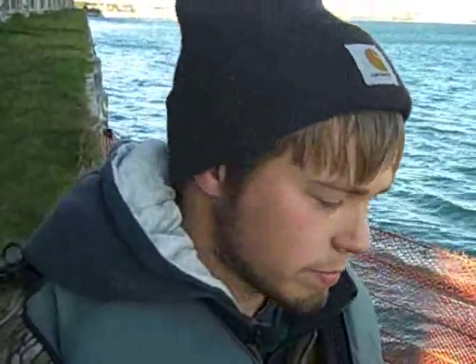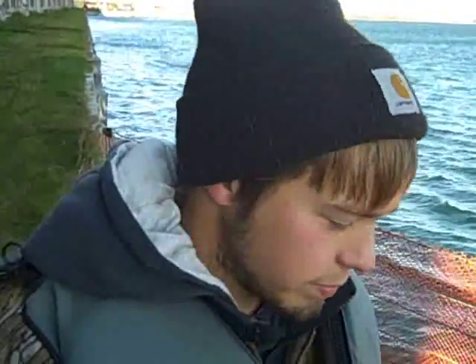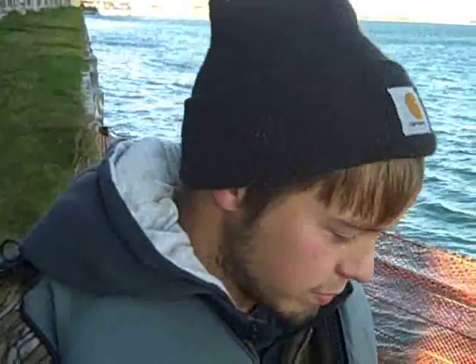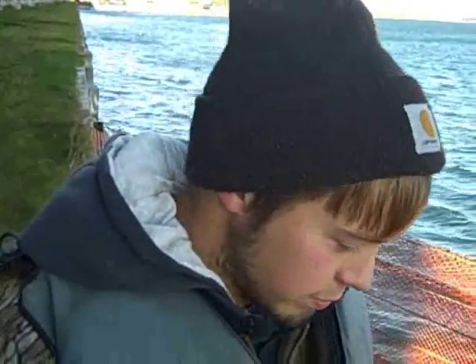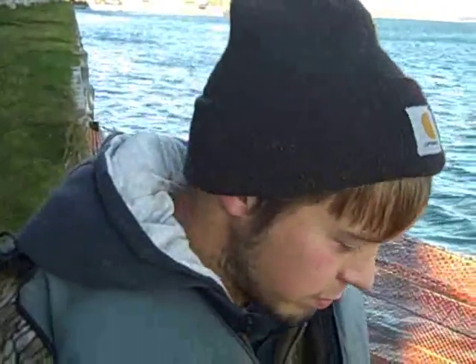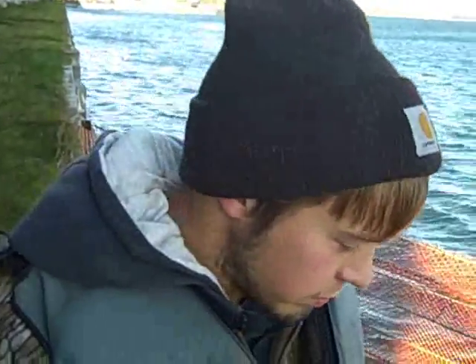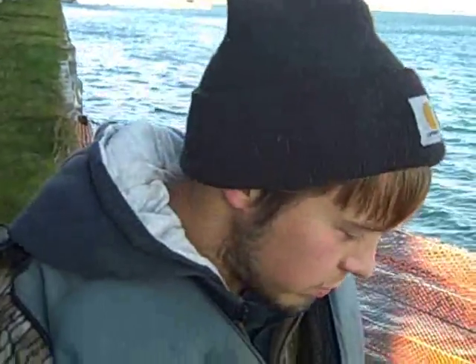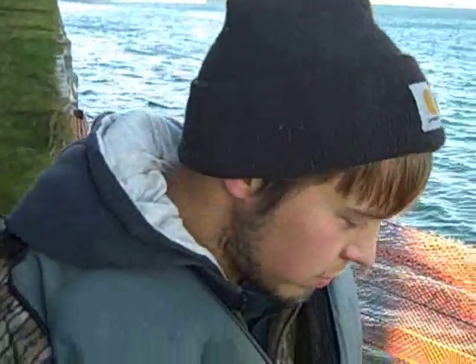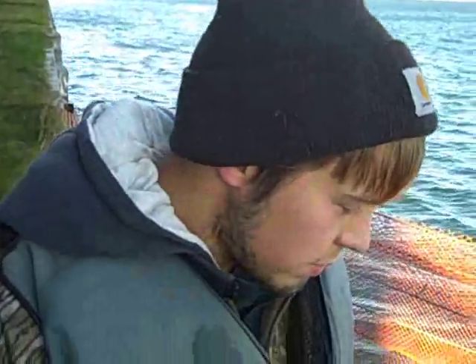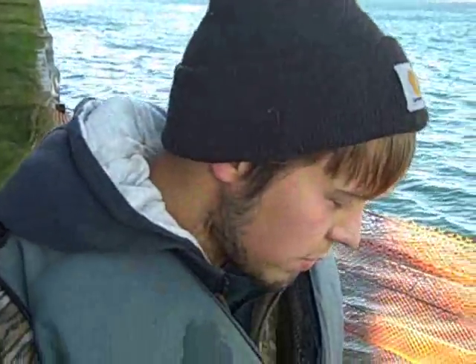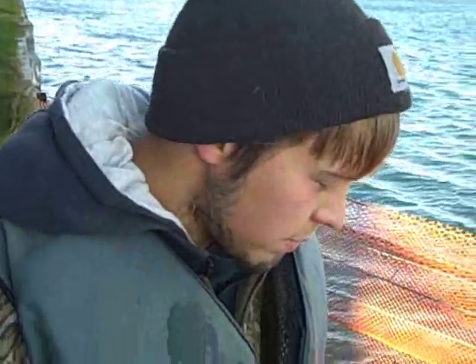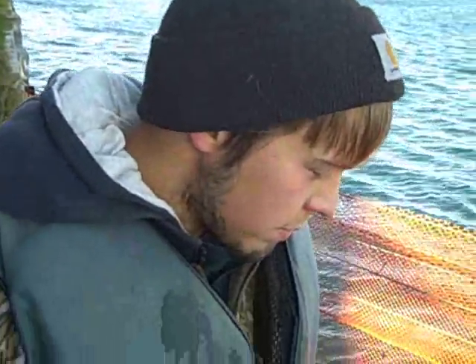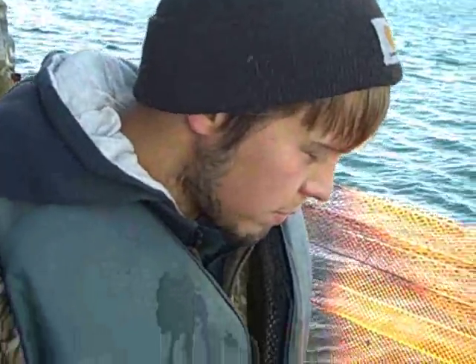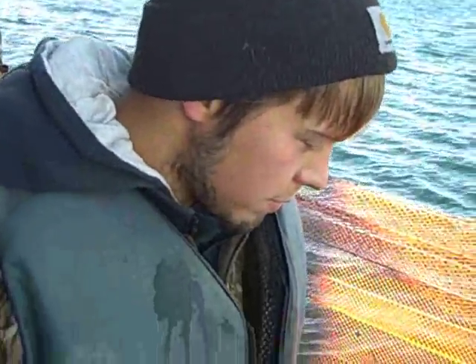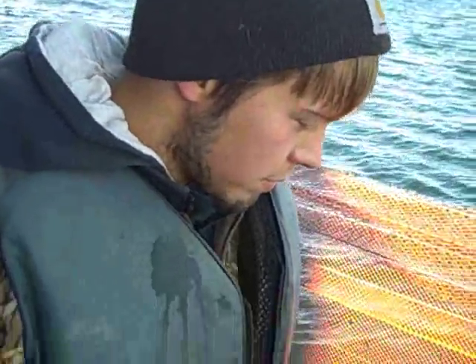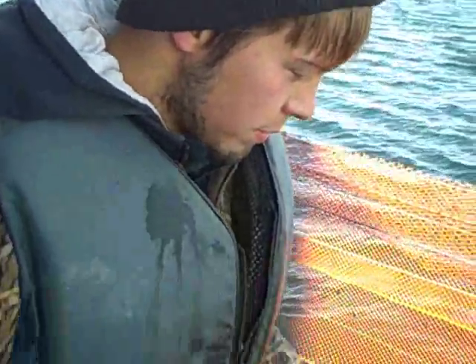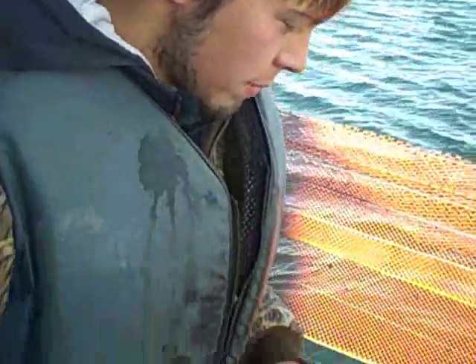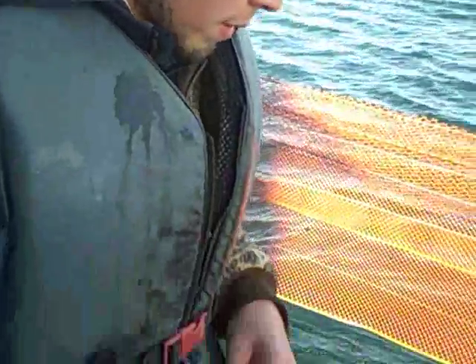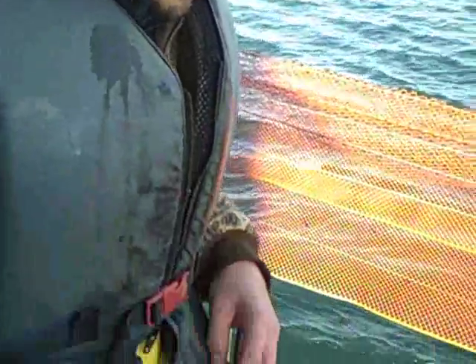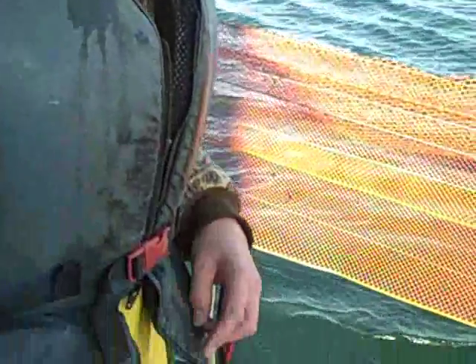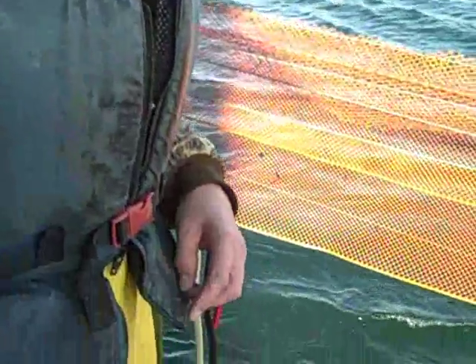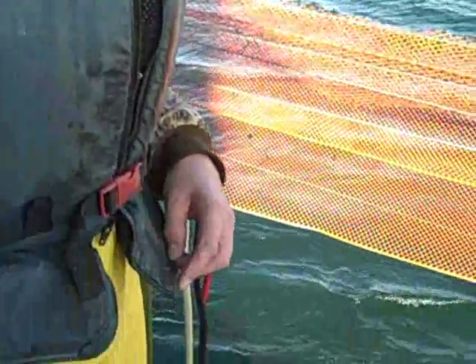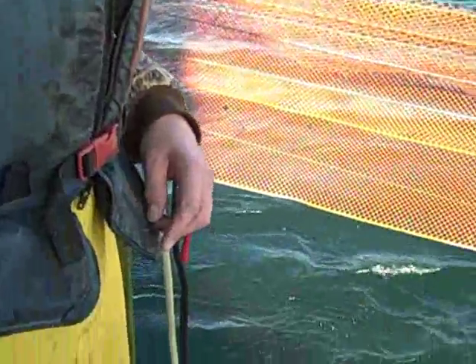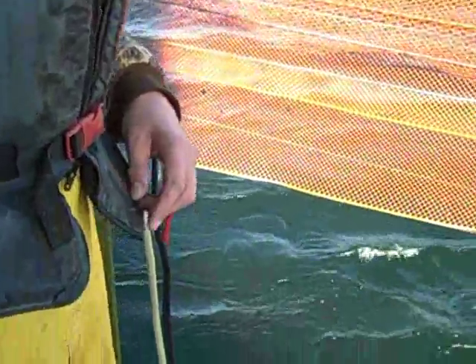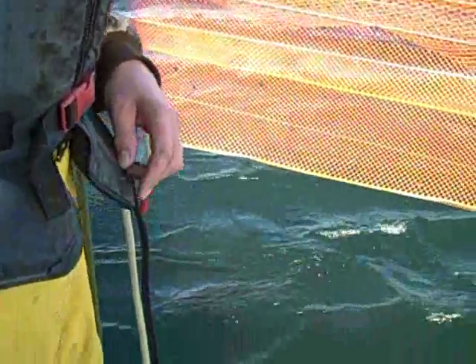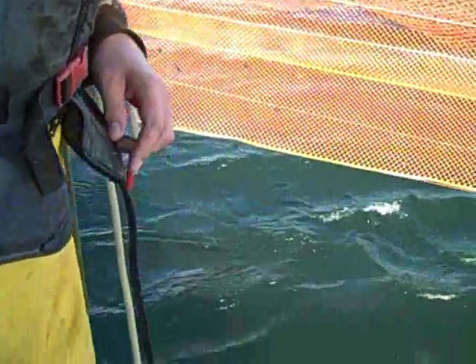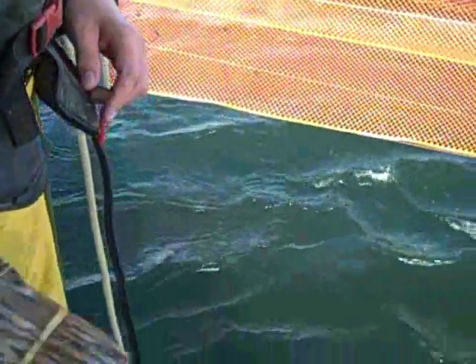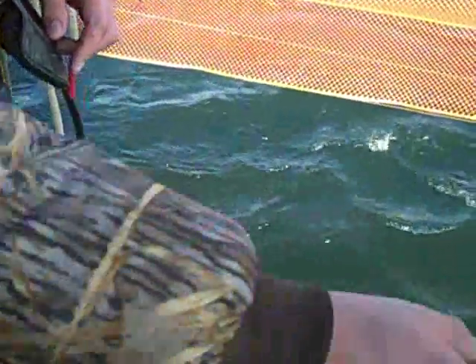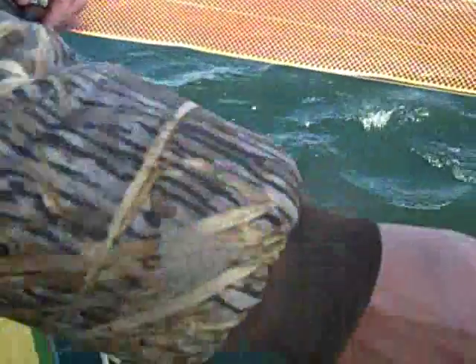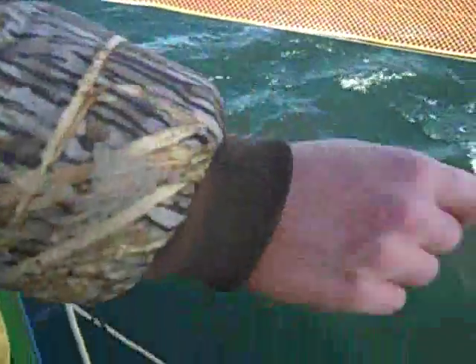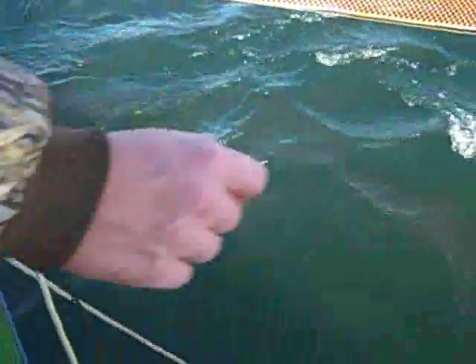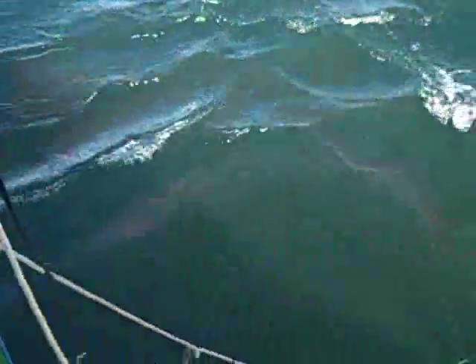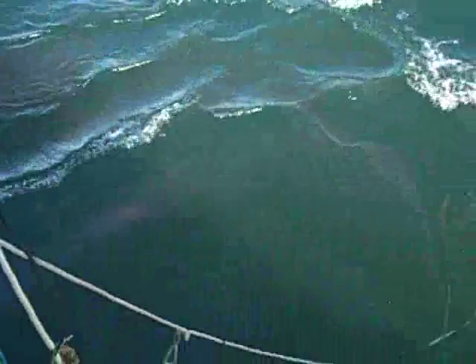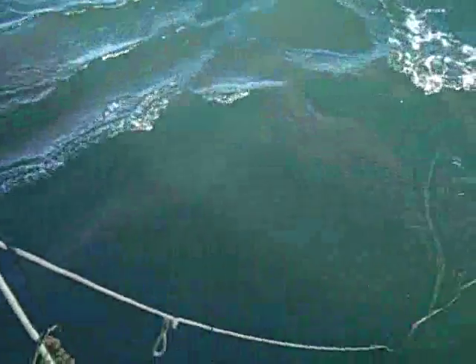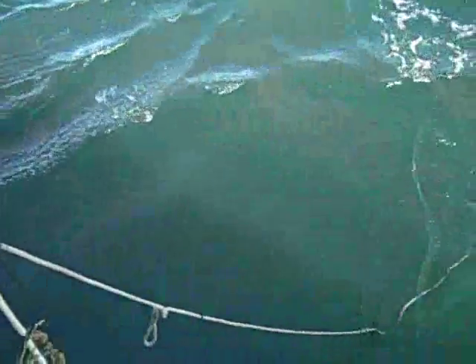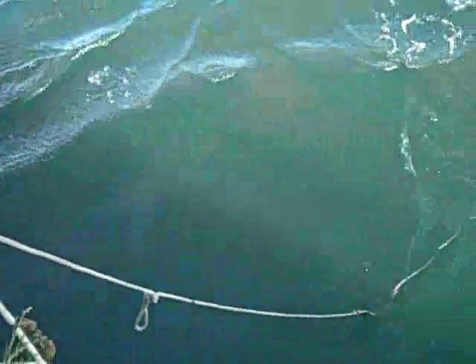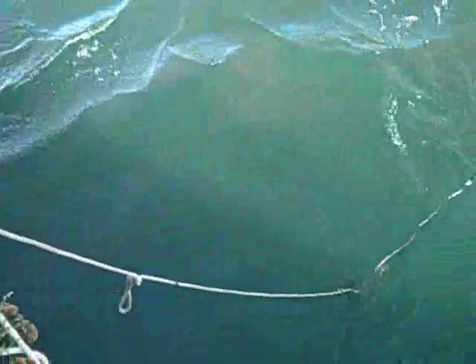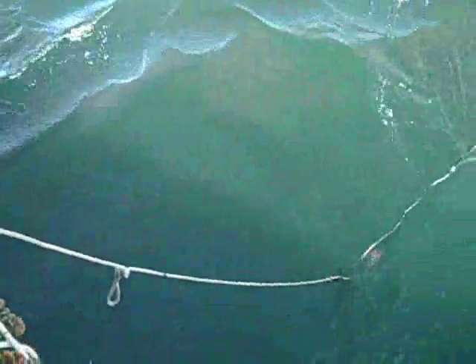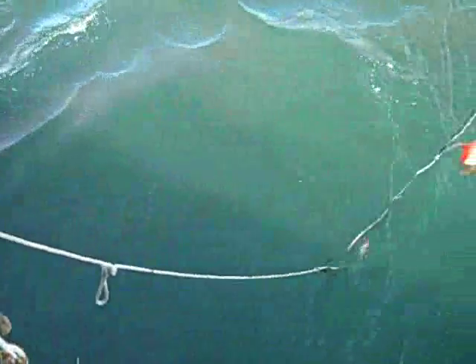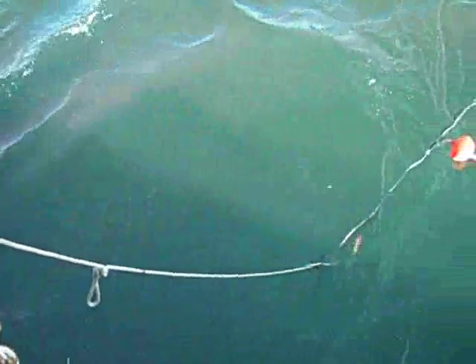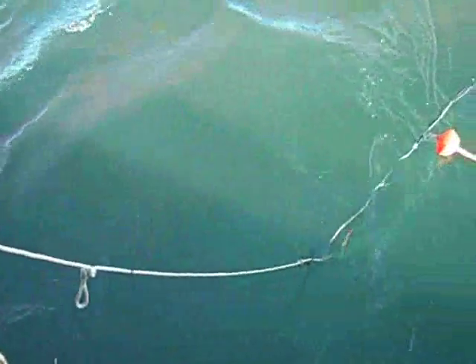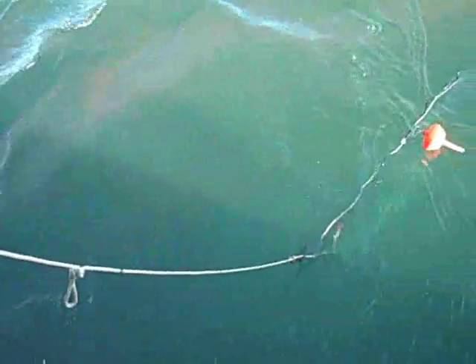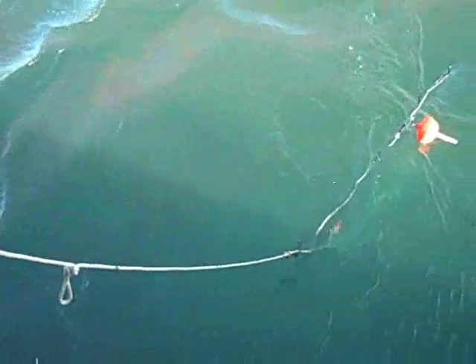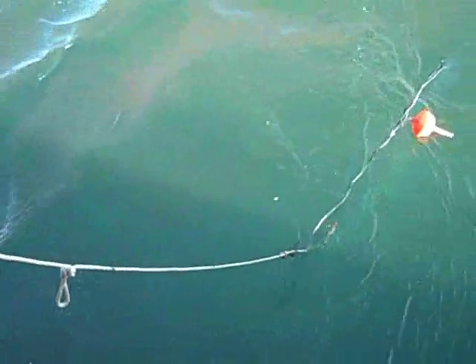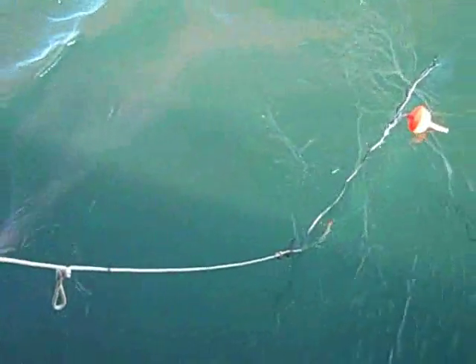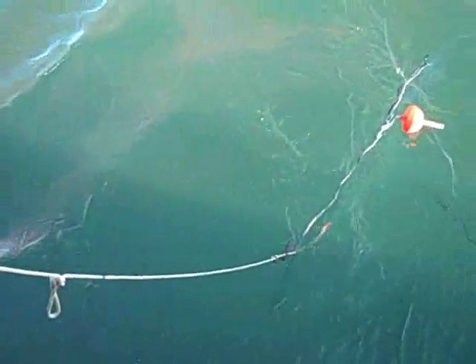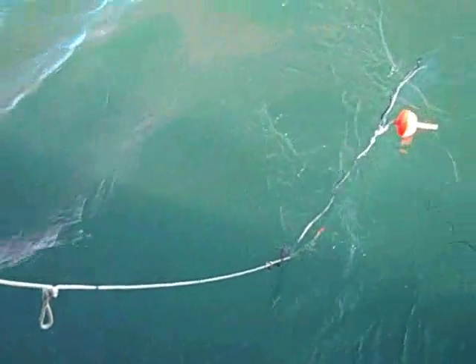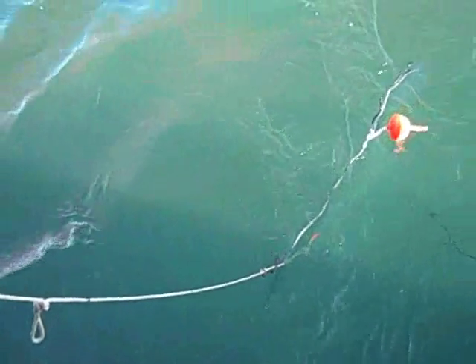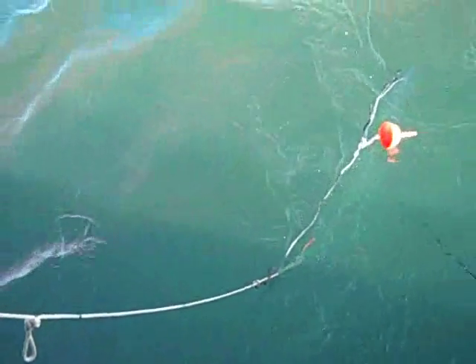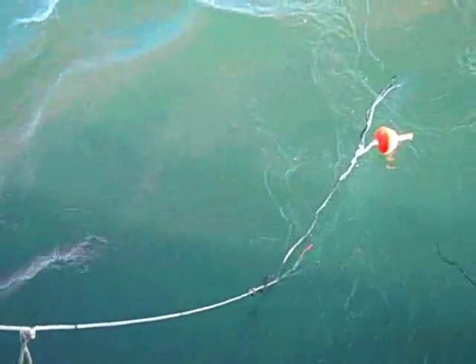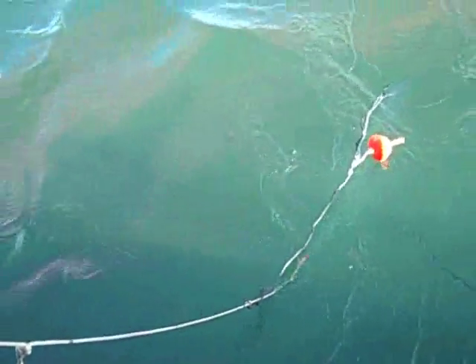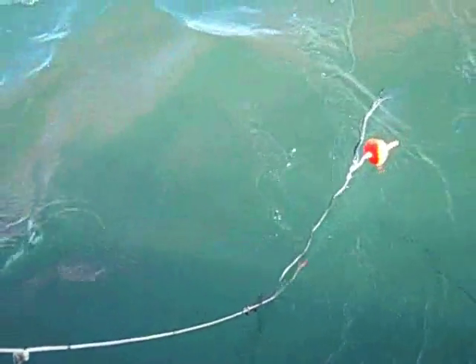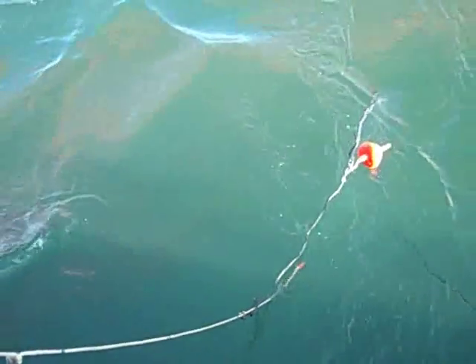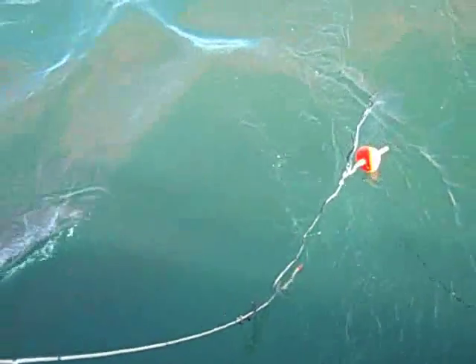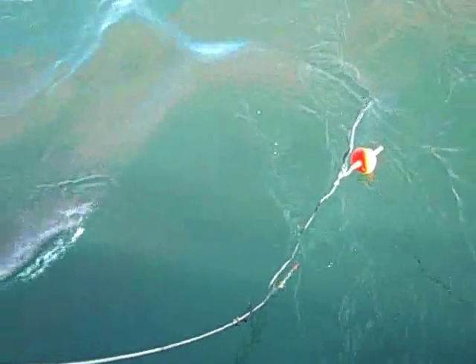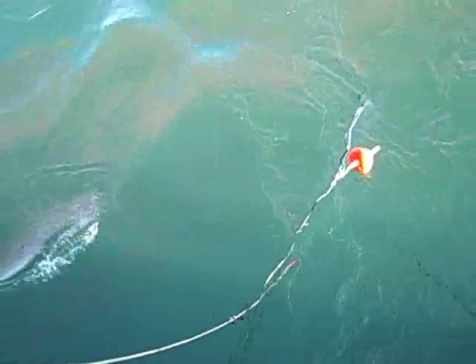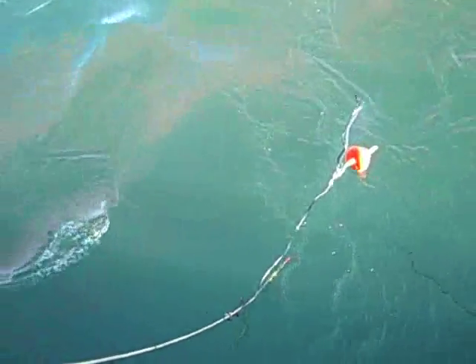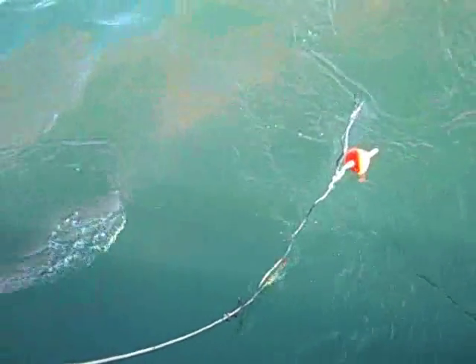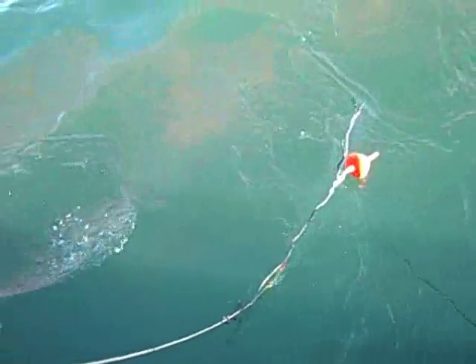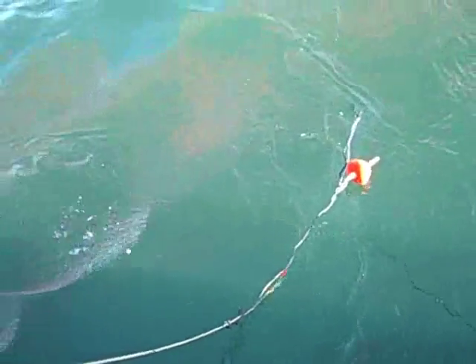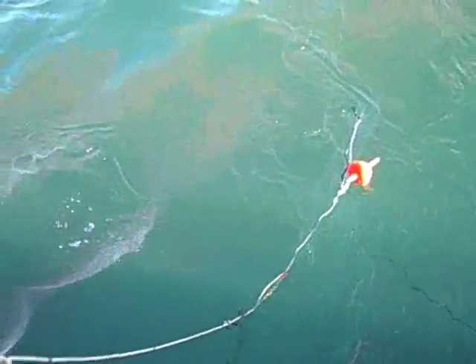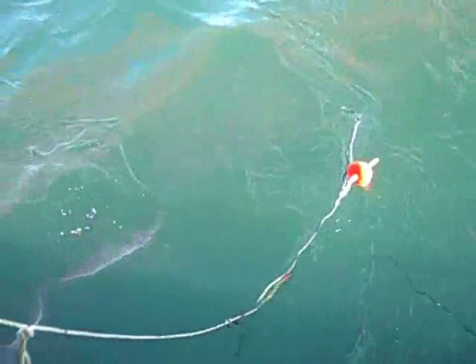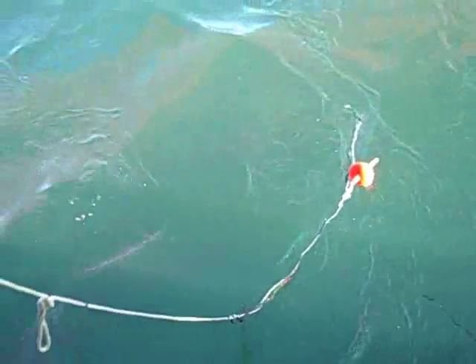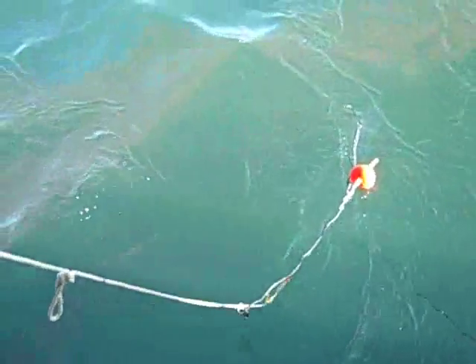How do you know when they're in the net? You can actually see them bumping into the net and the net will move differently than it normally will.